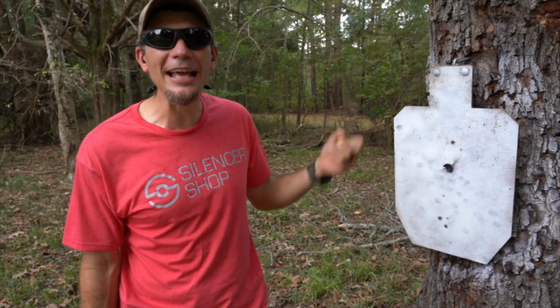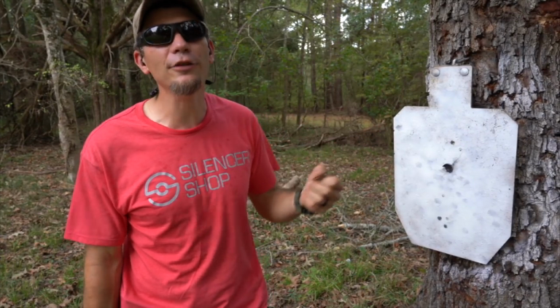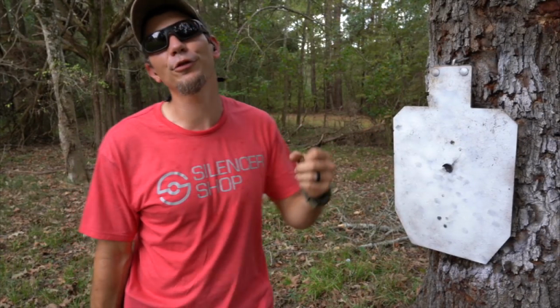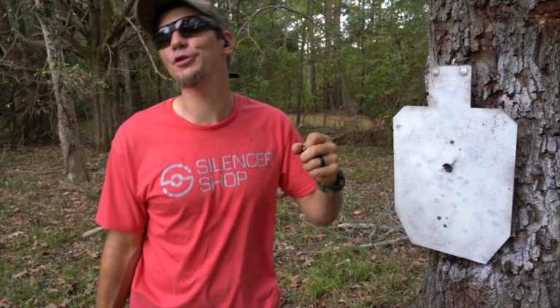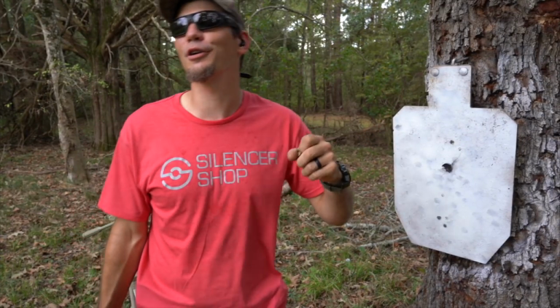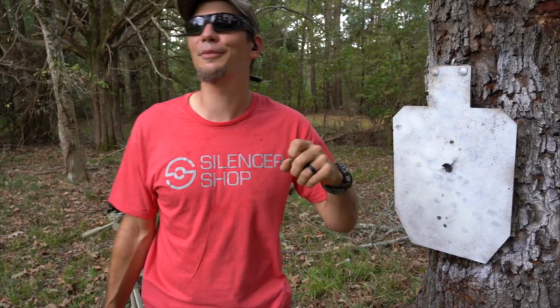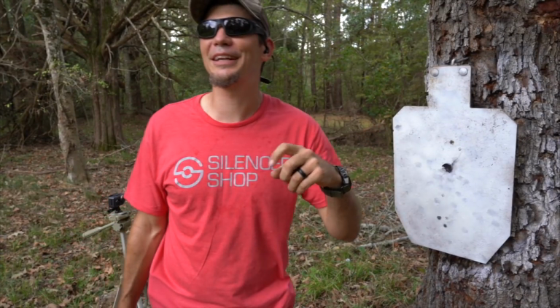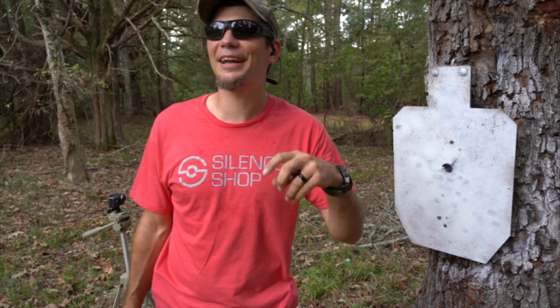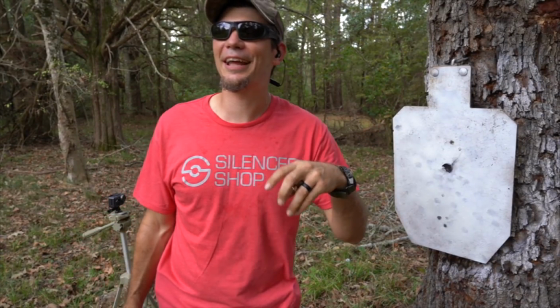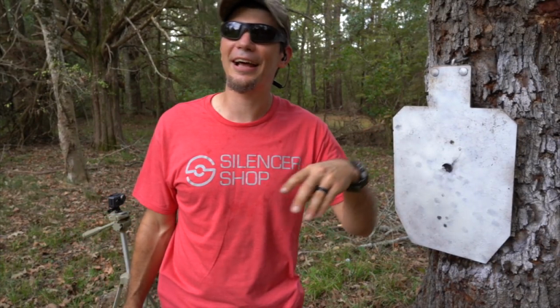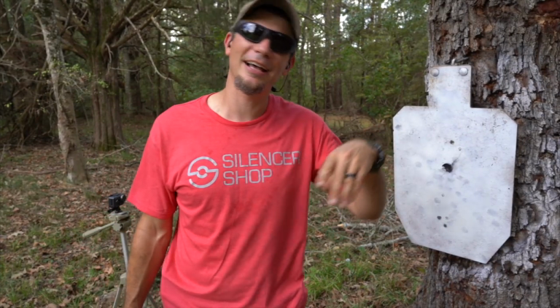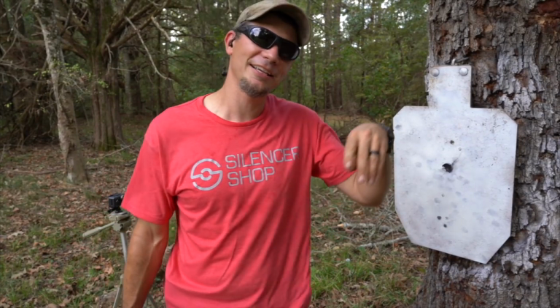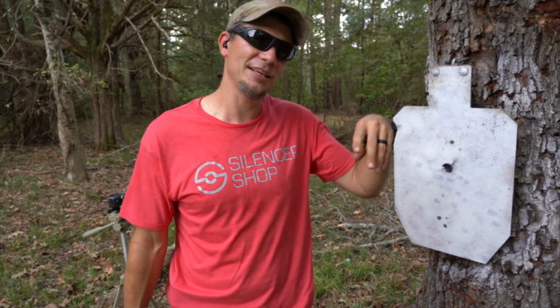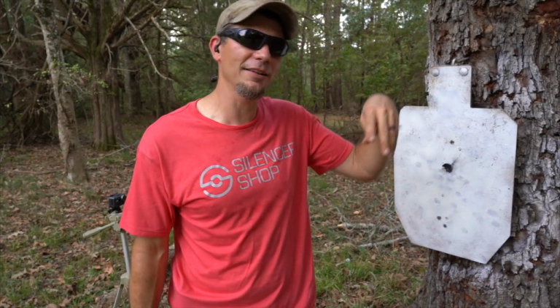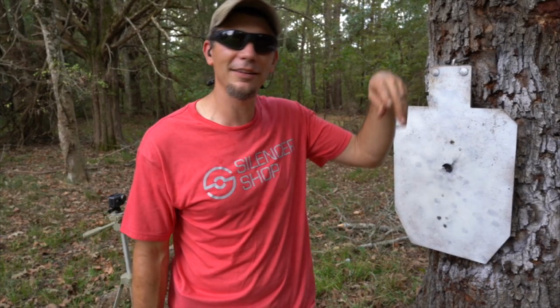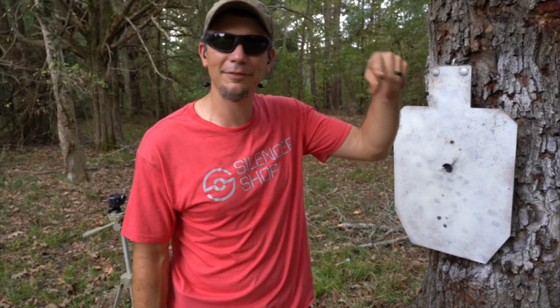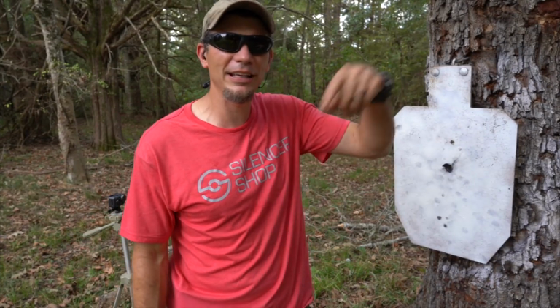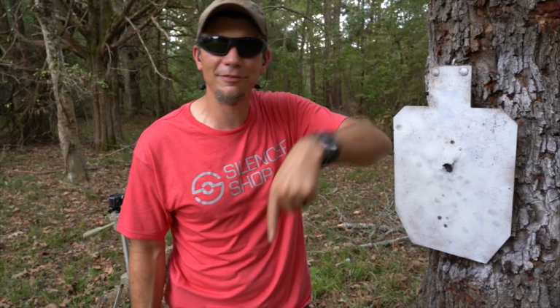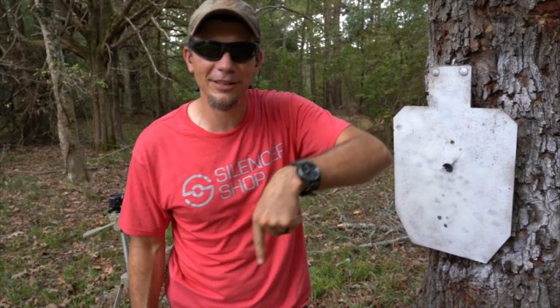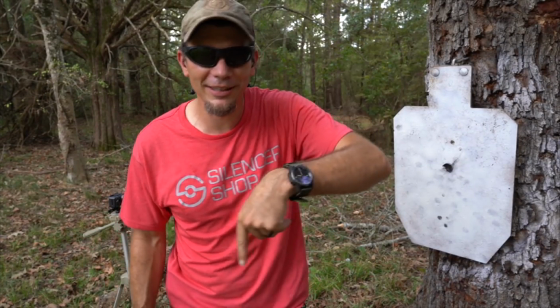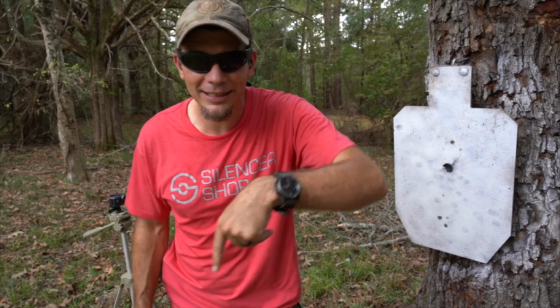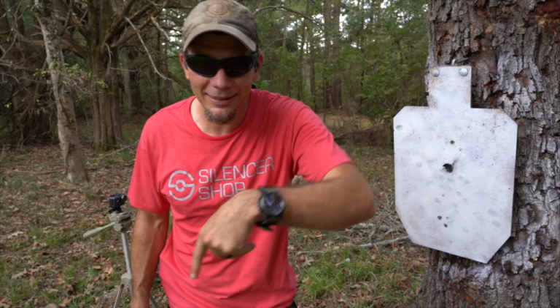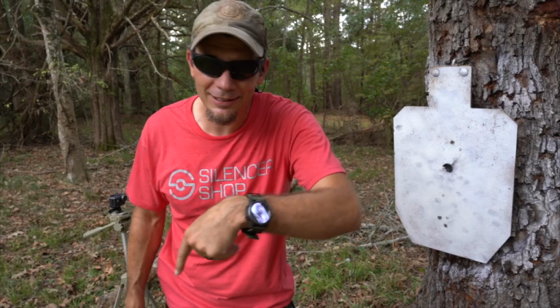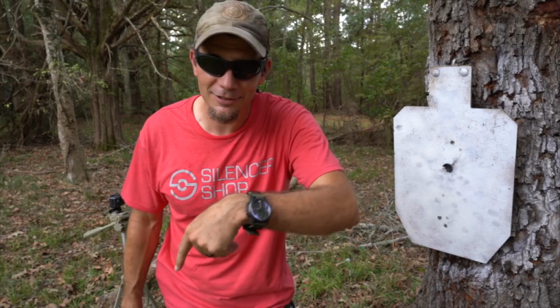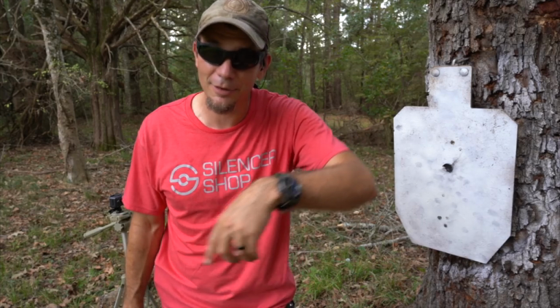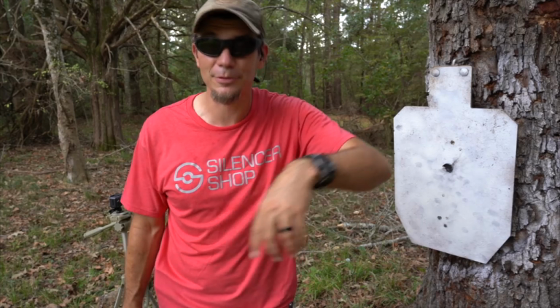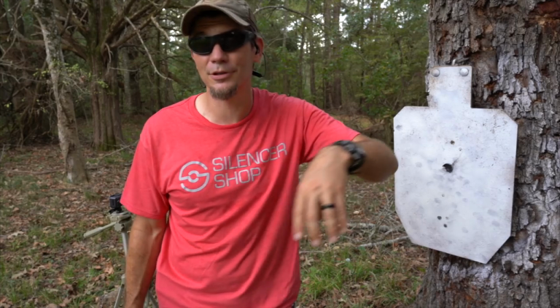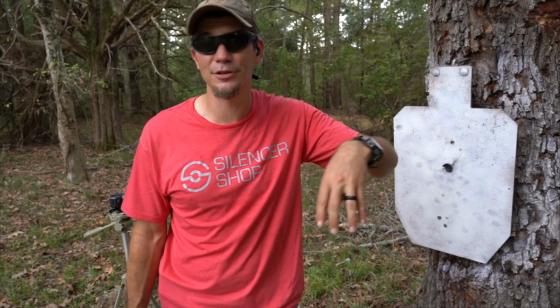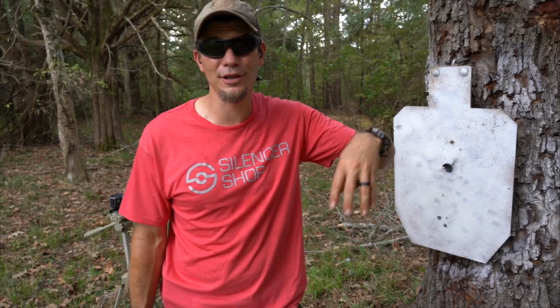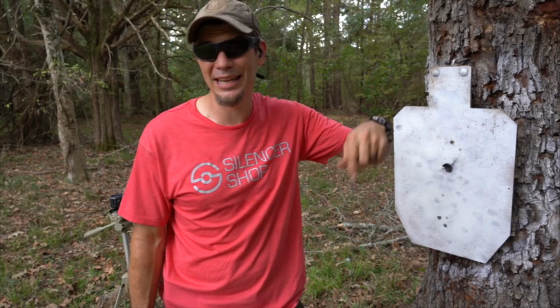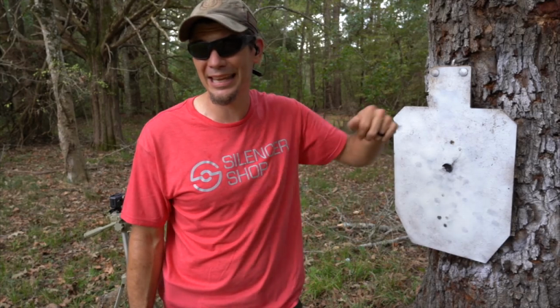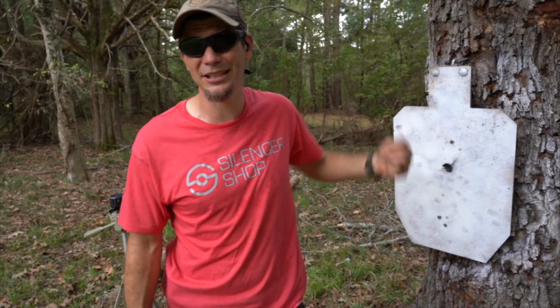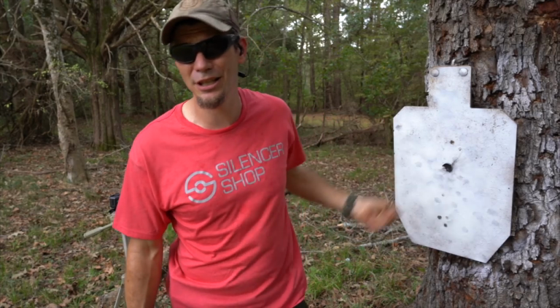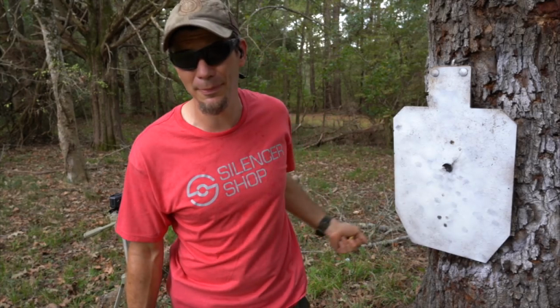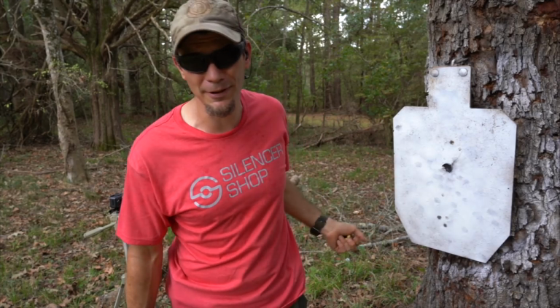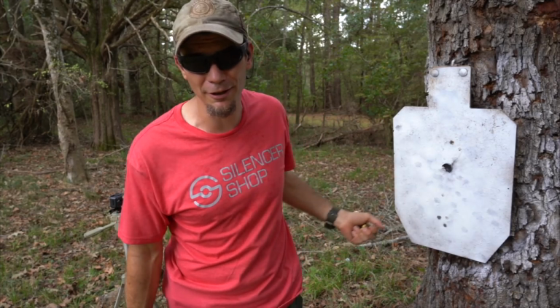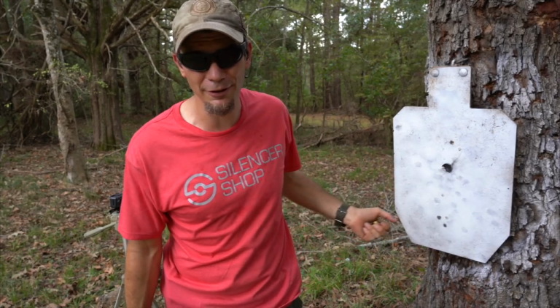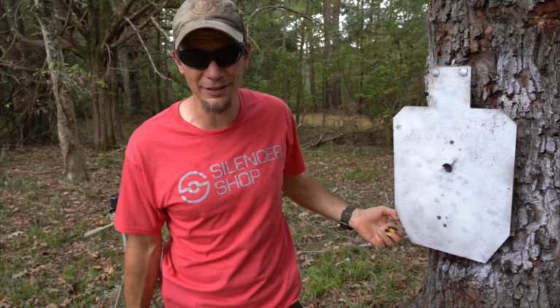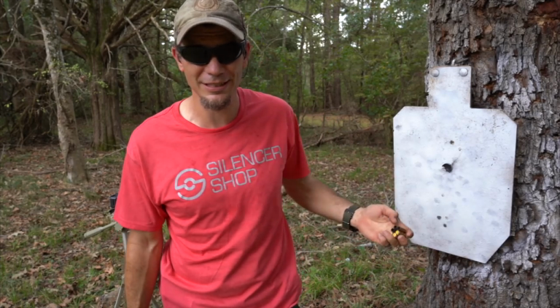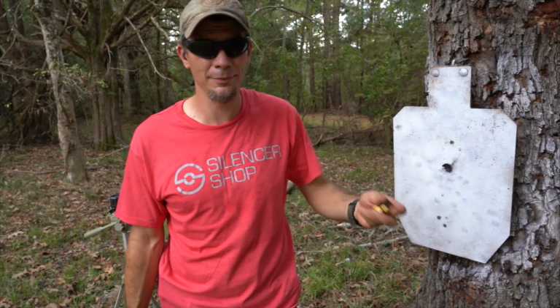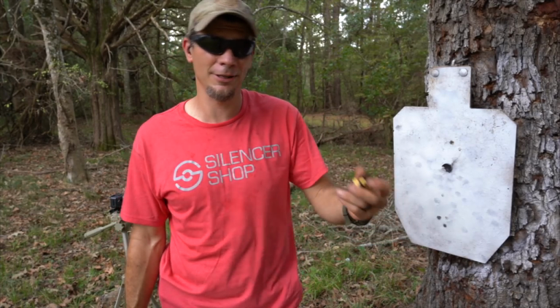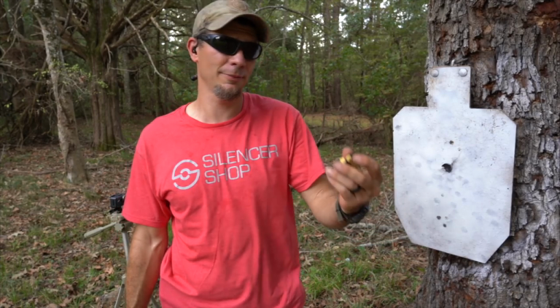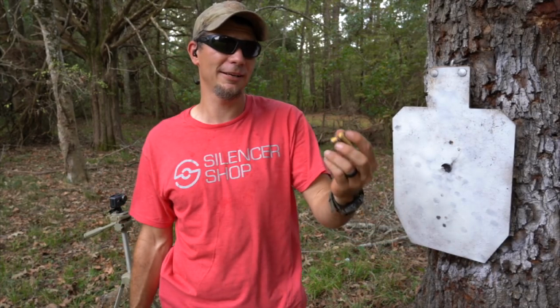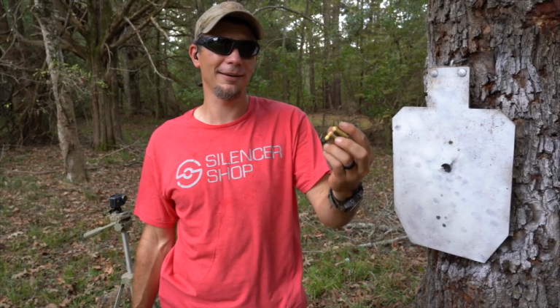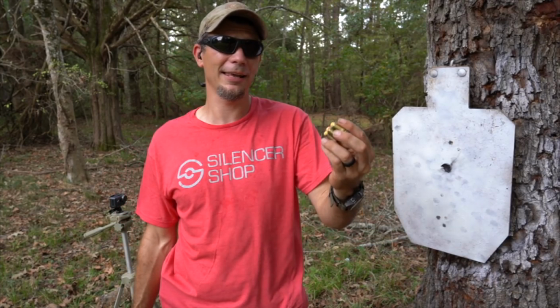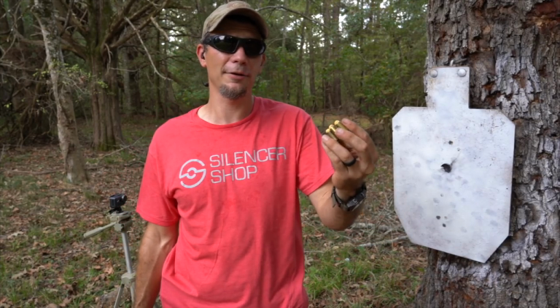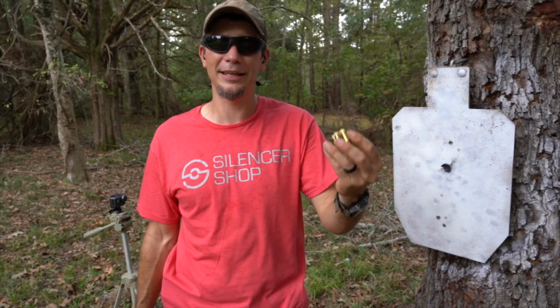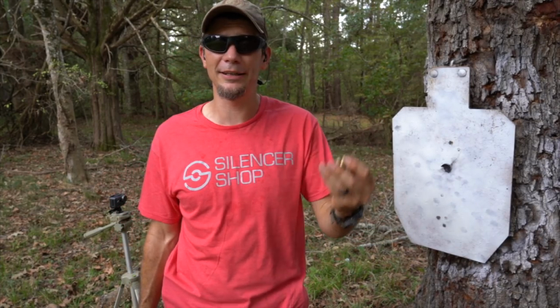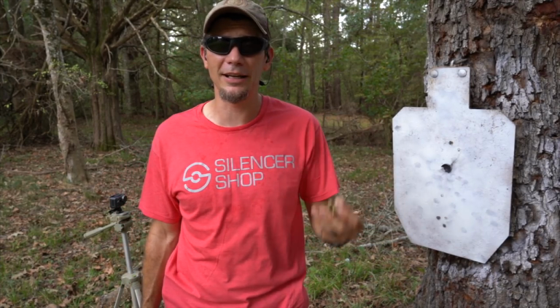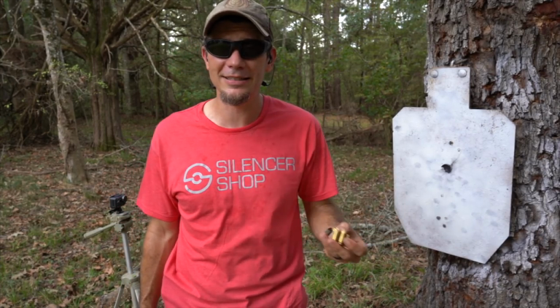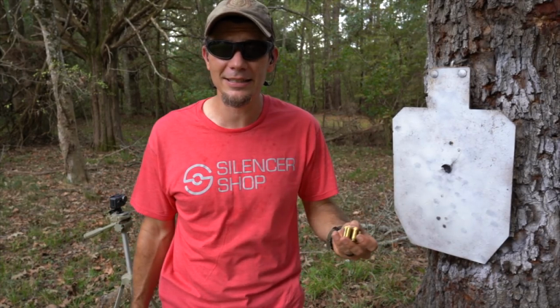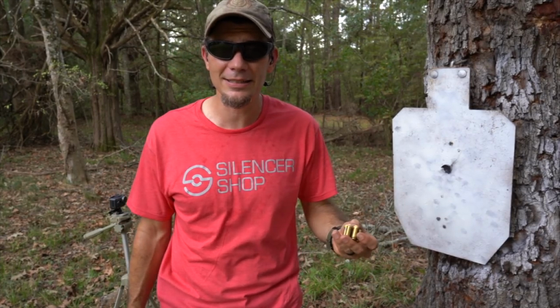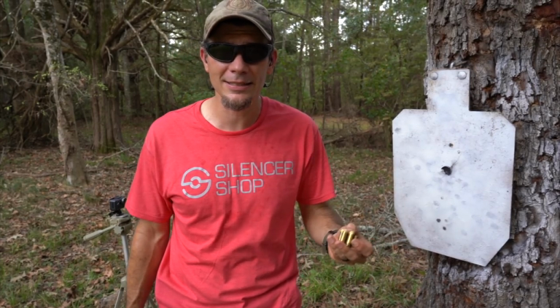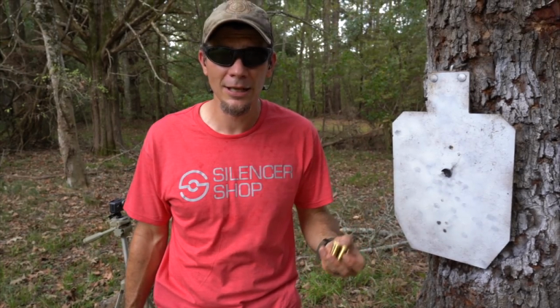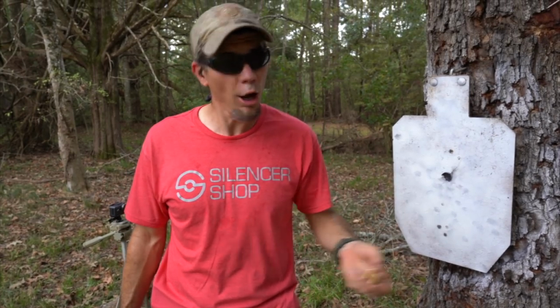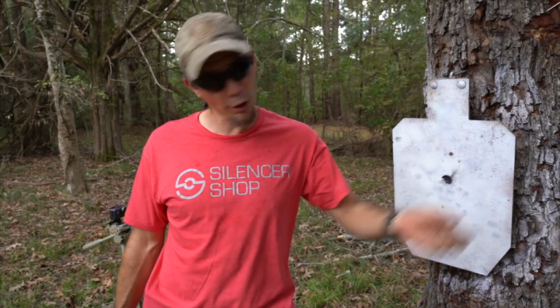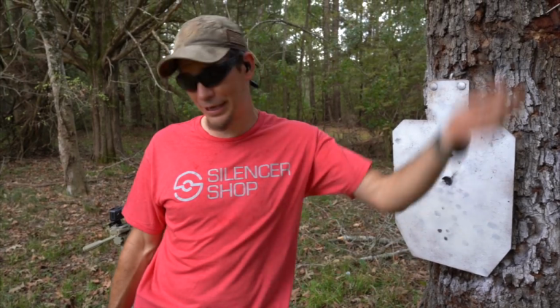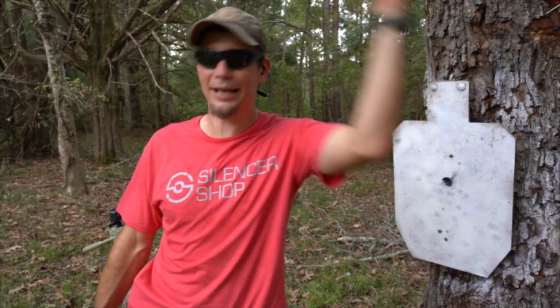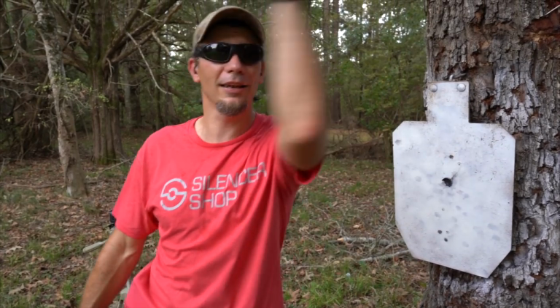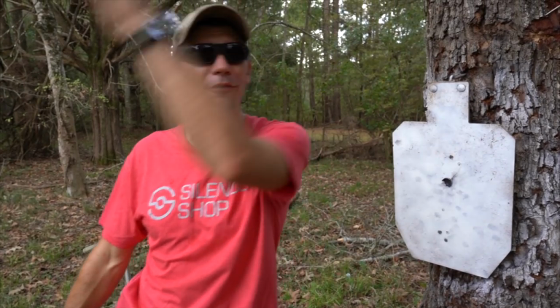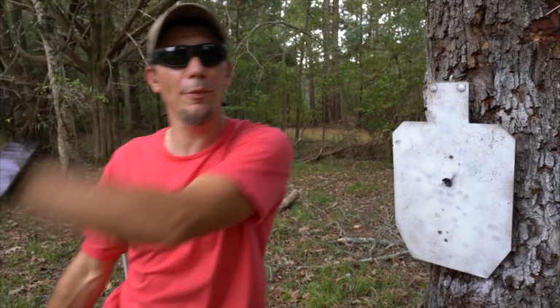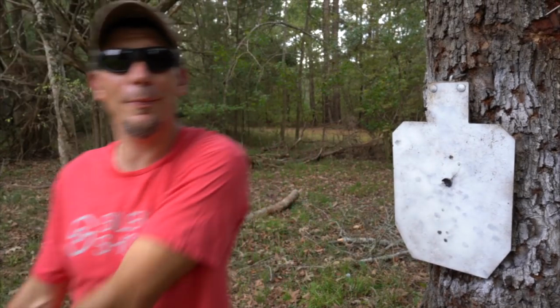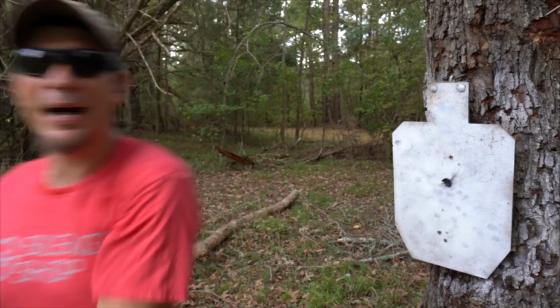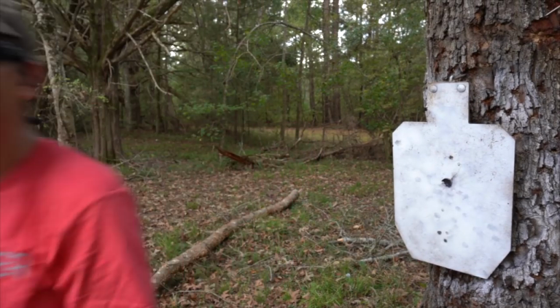Thanks for joining me today, guys. I'll leave a link in the description so you can catch up on all the 10 millimeter Lego head nonsense. I love it. Bye-bye.